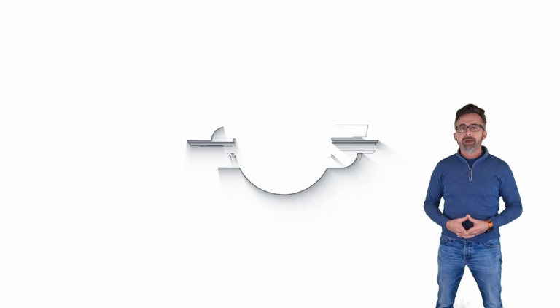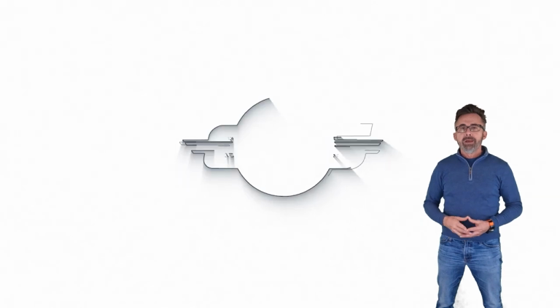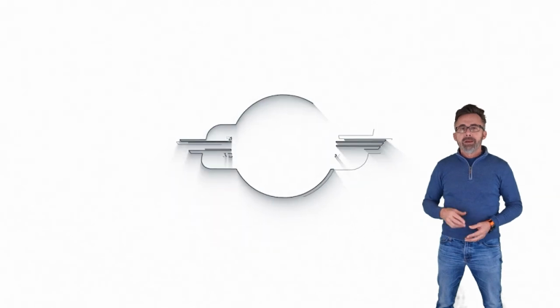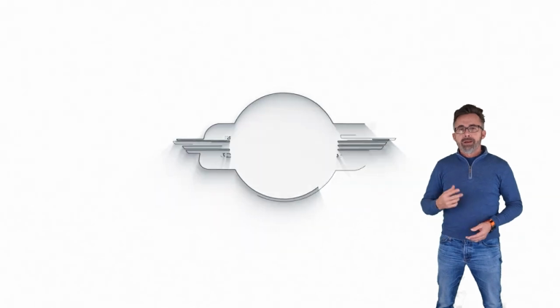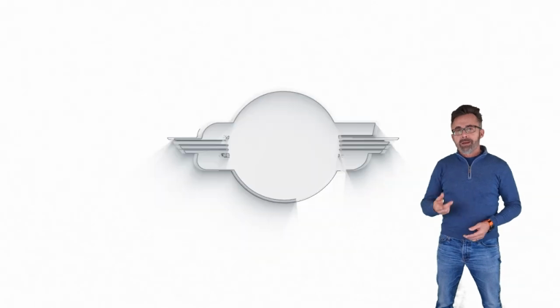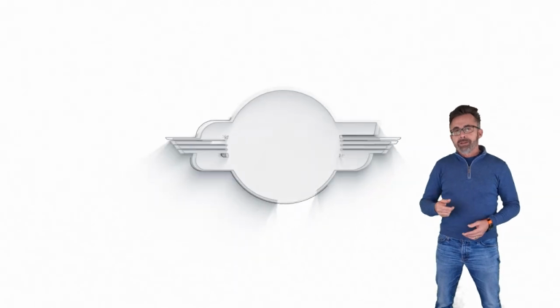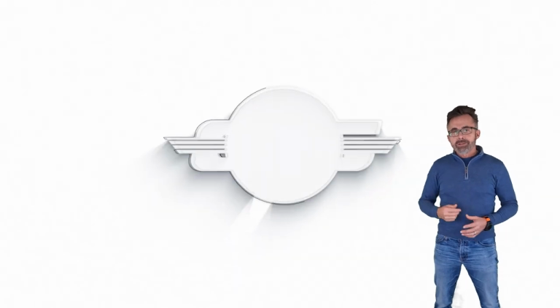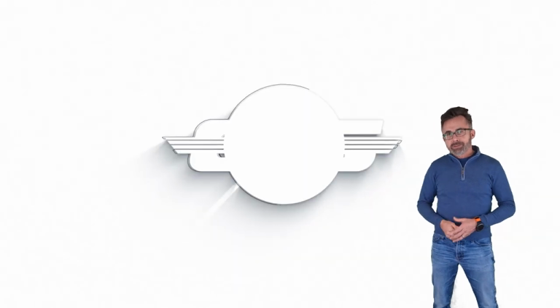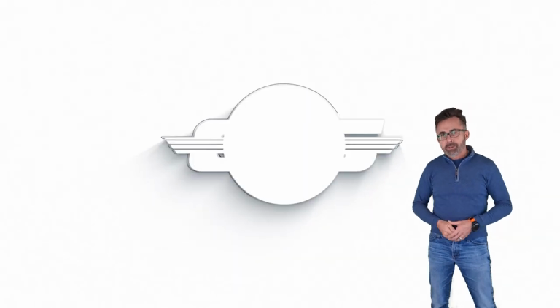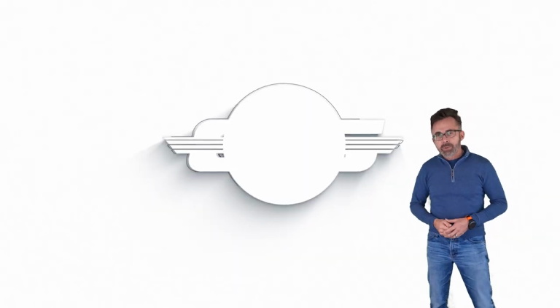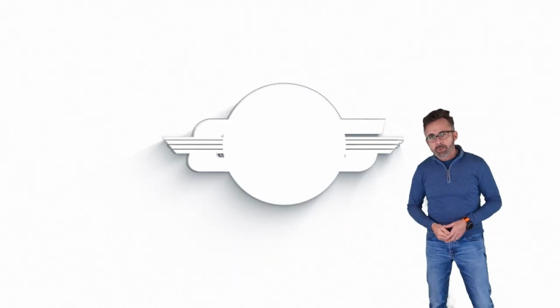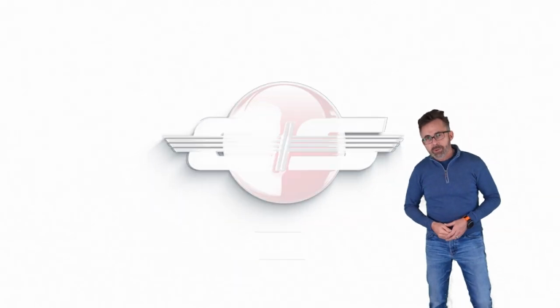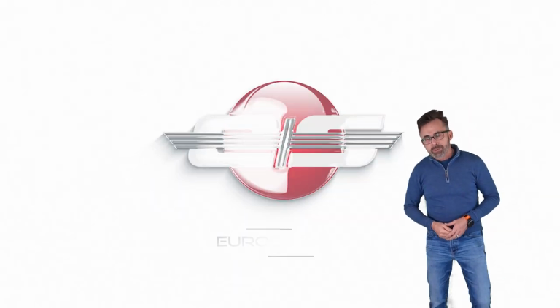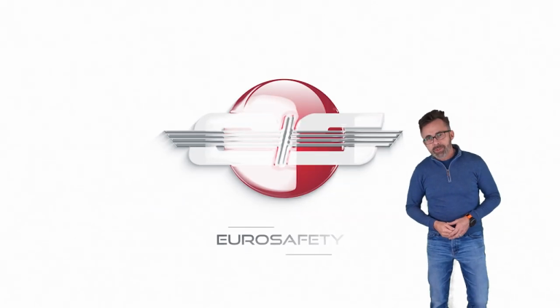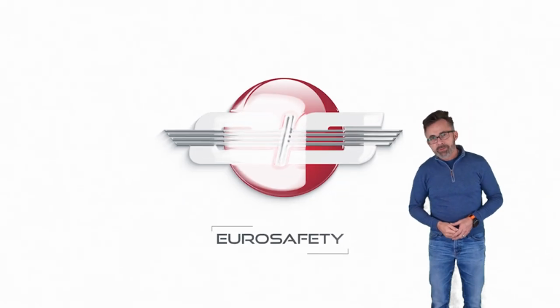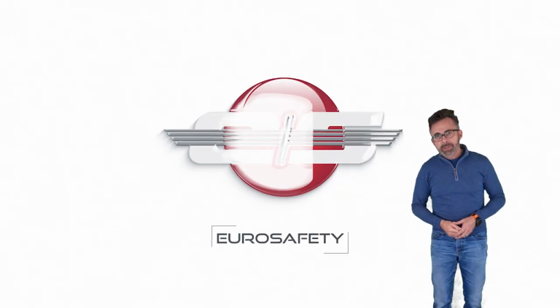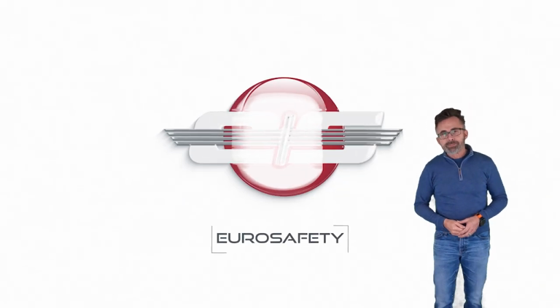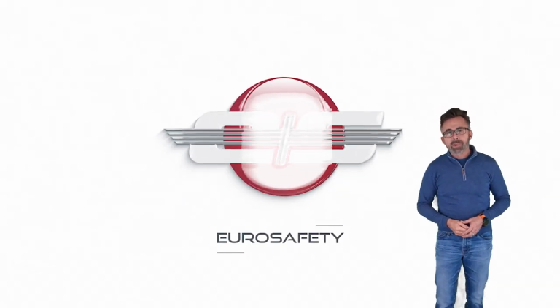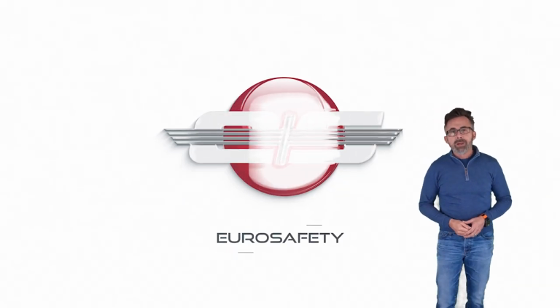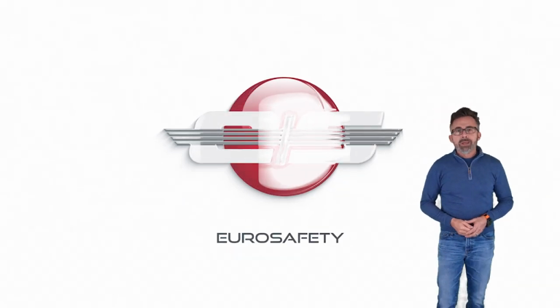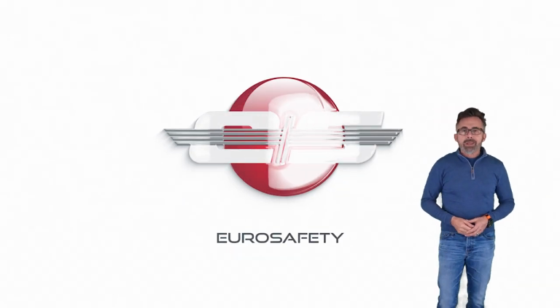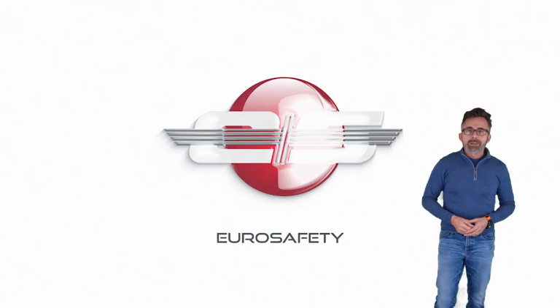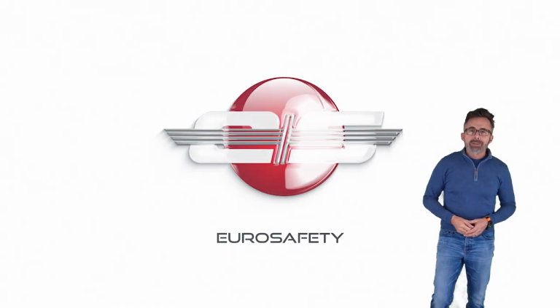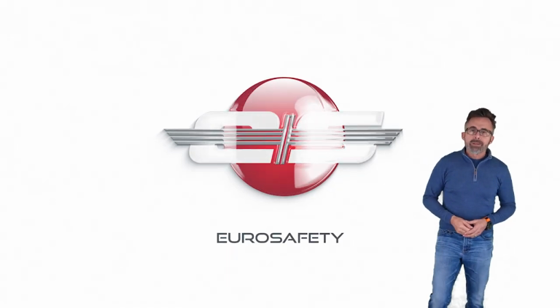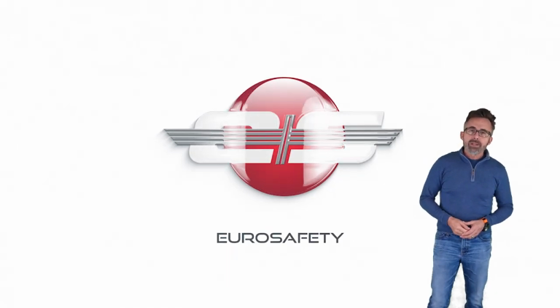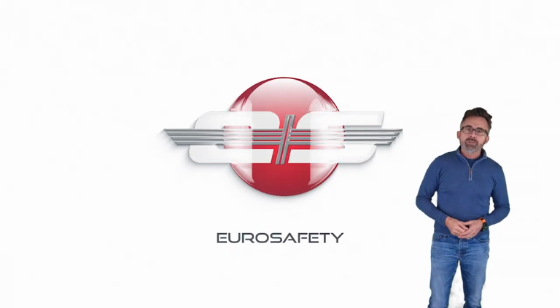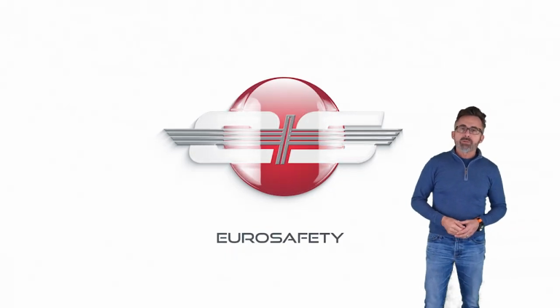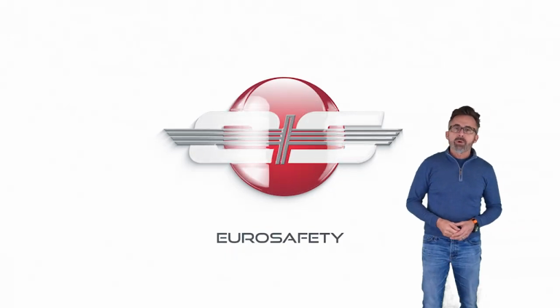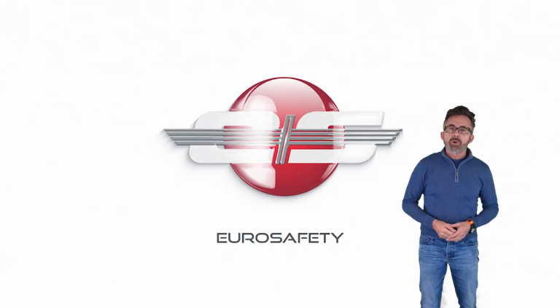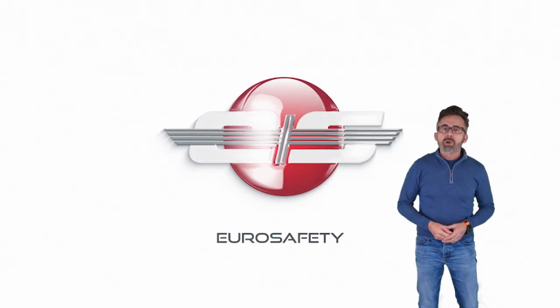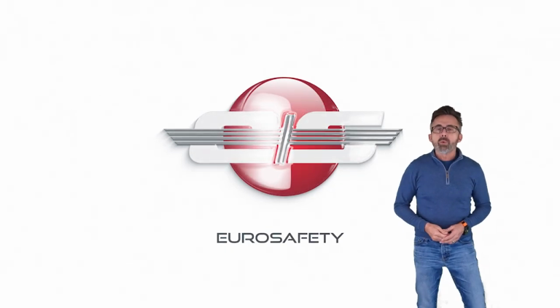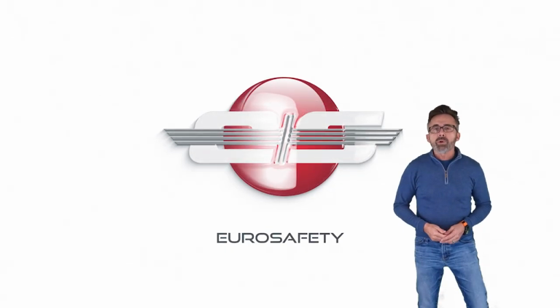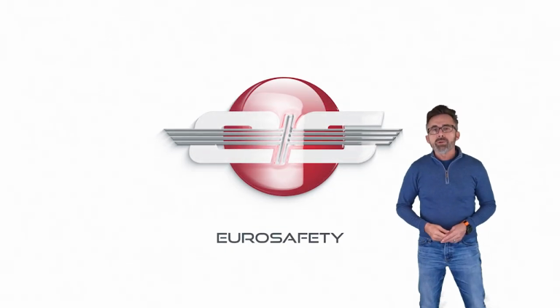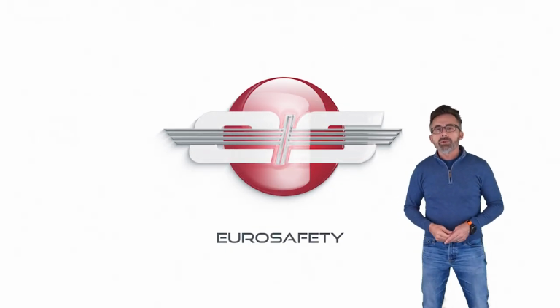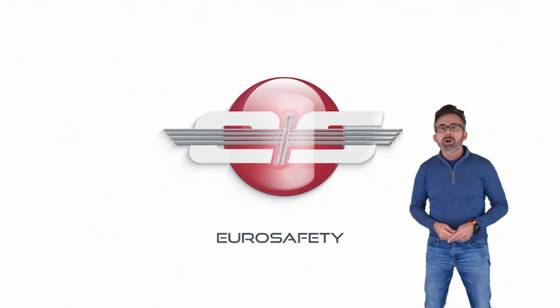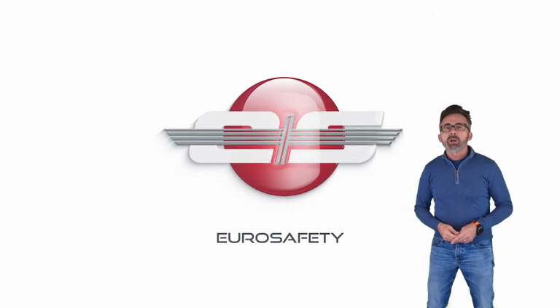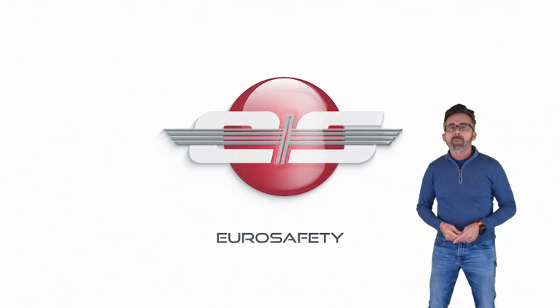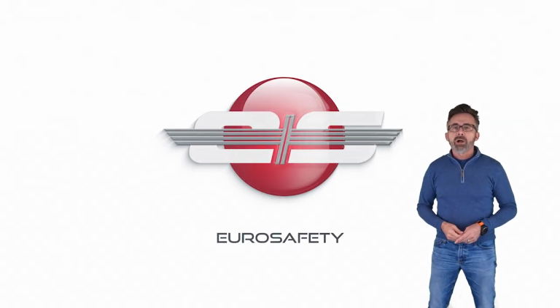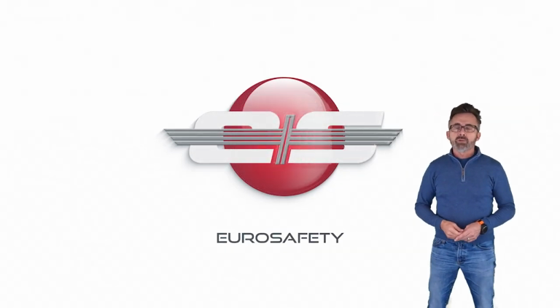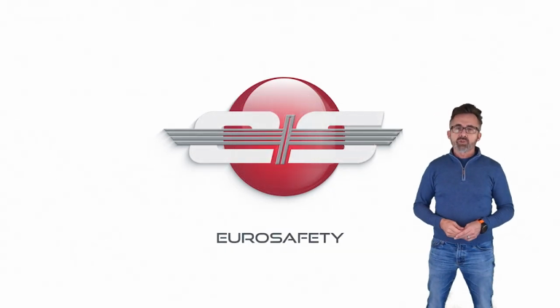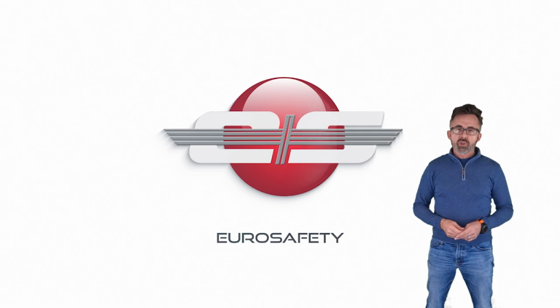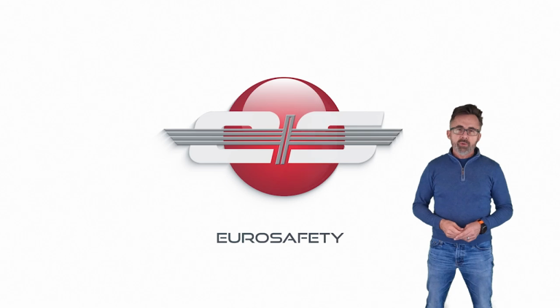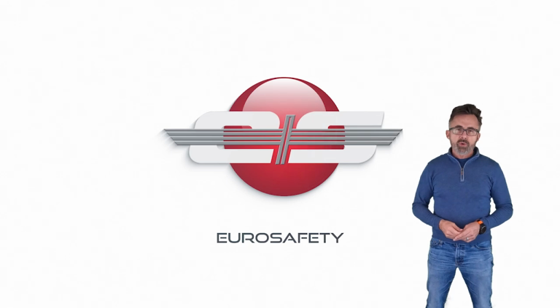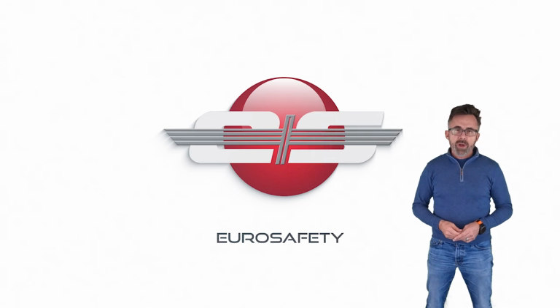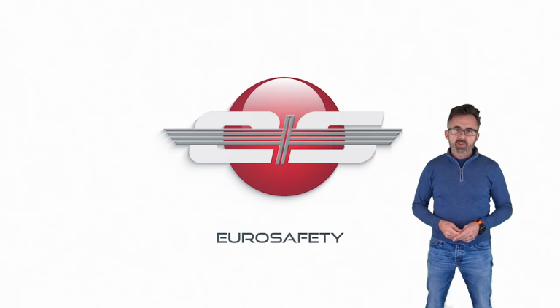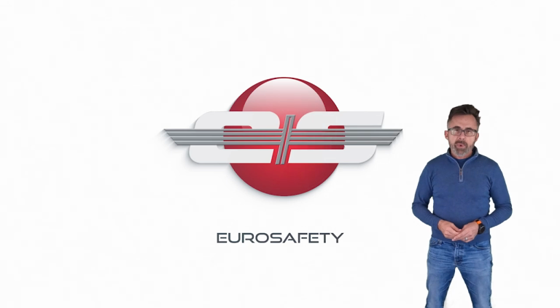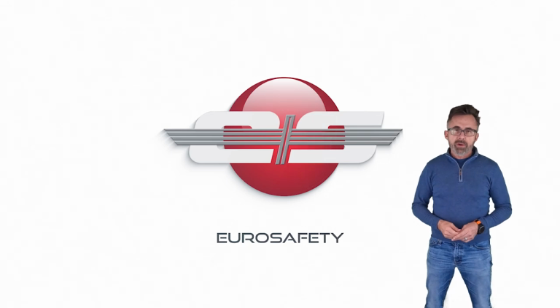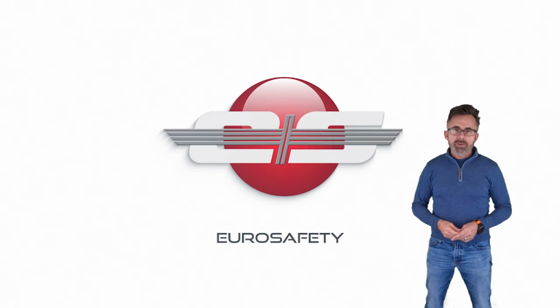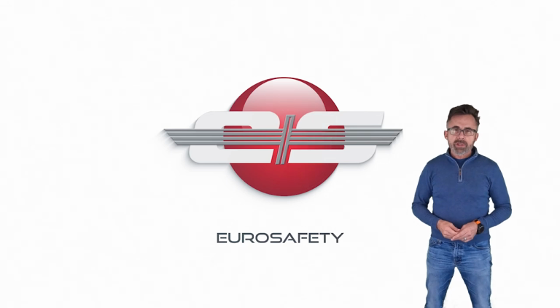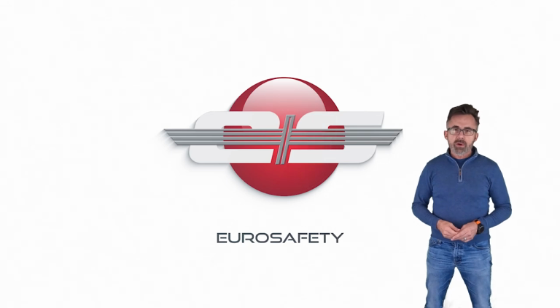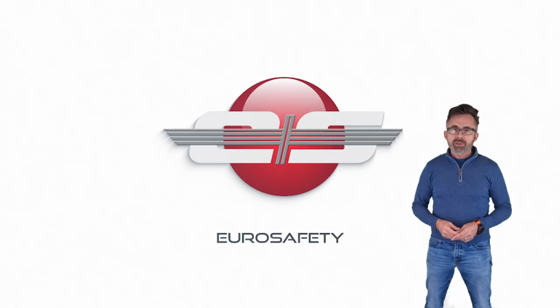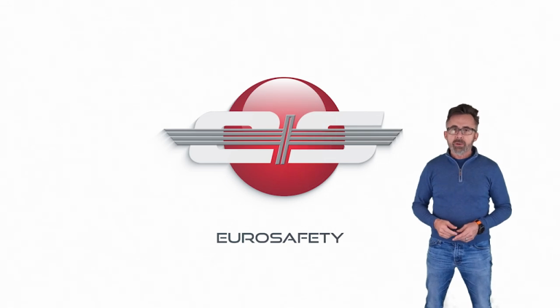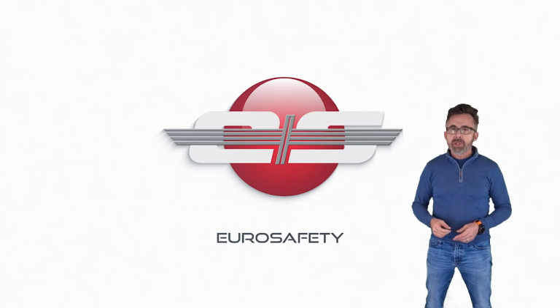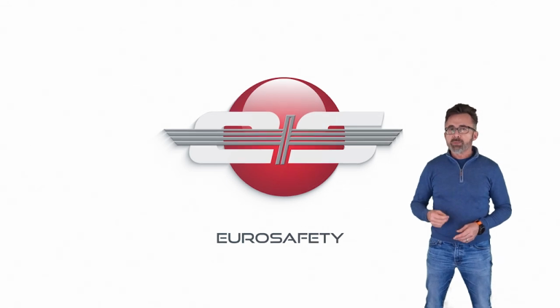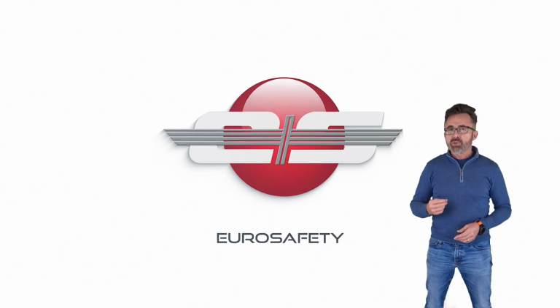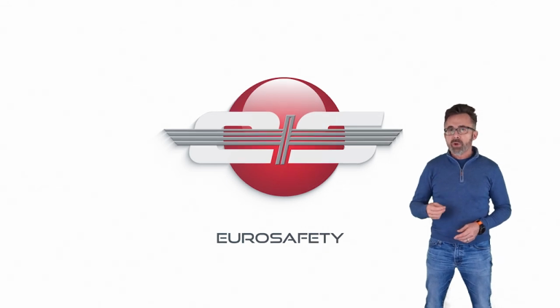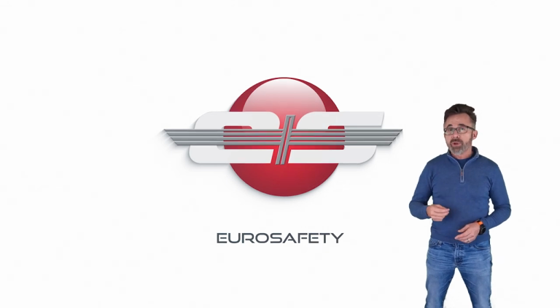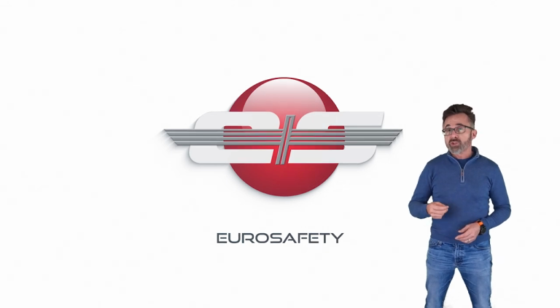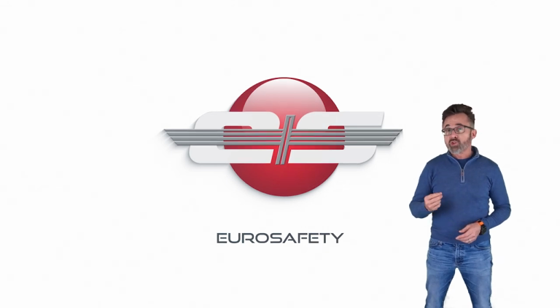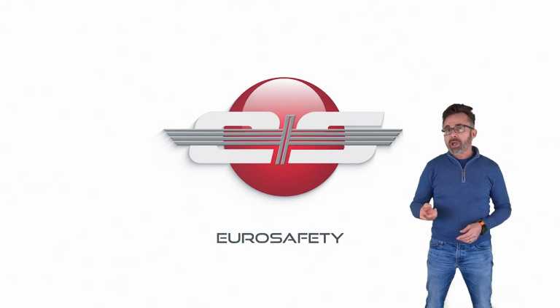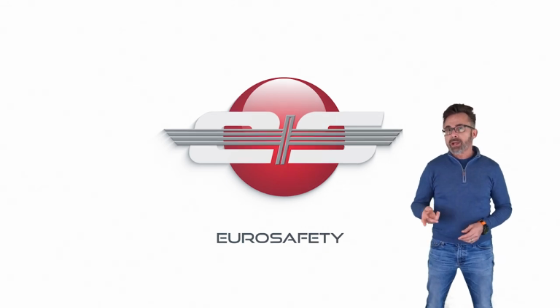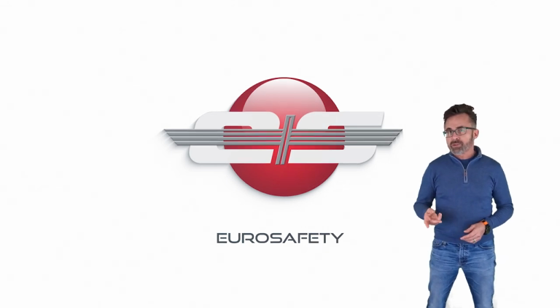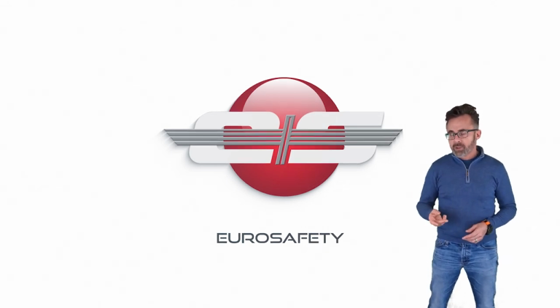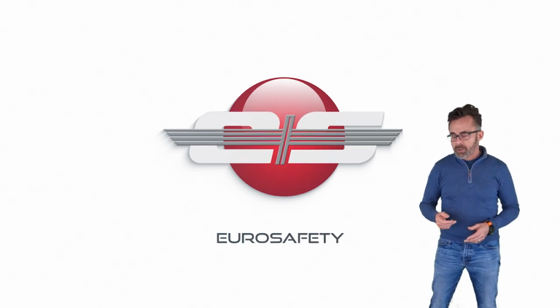Hi, this is Glenn White with Eurosafety. In today's tutorial, we're going to talk about servo transparency, sometimes known as jack stall.